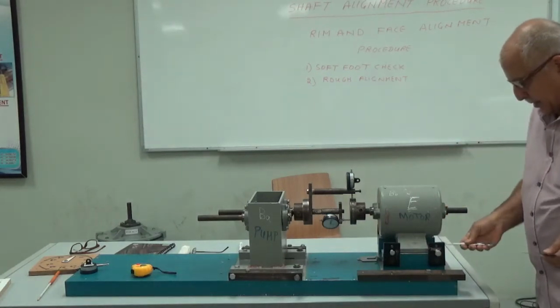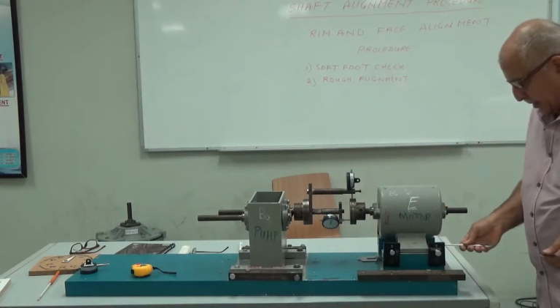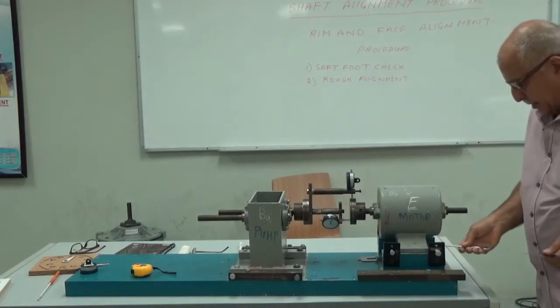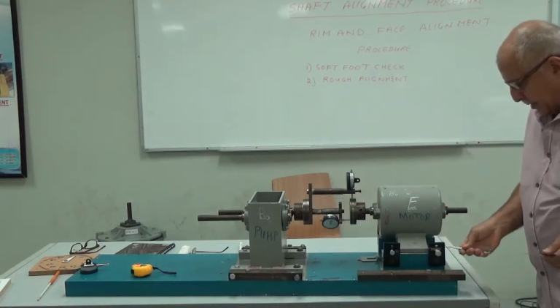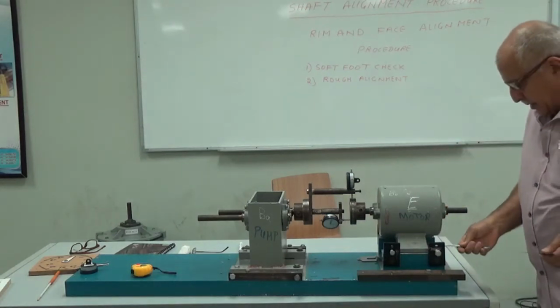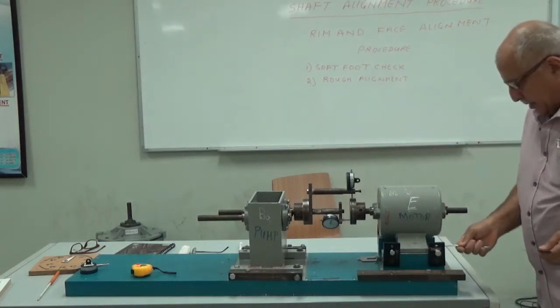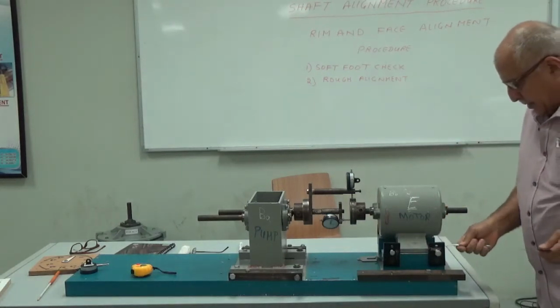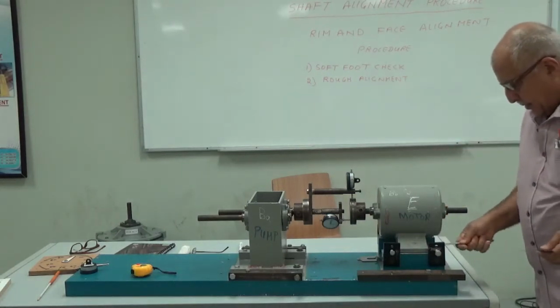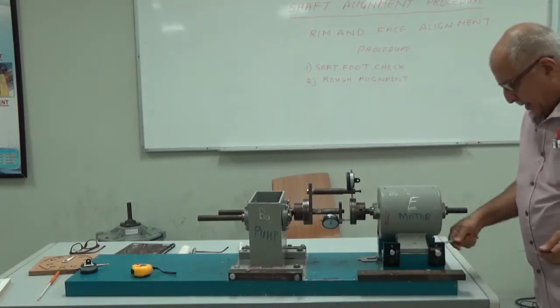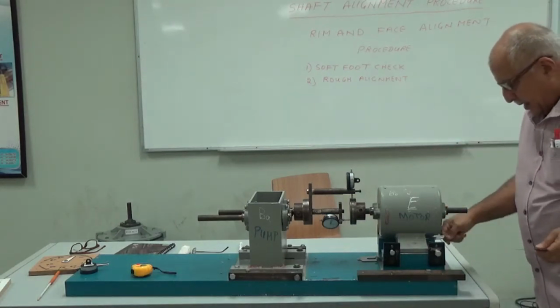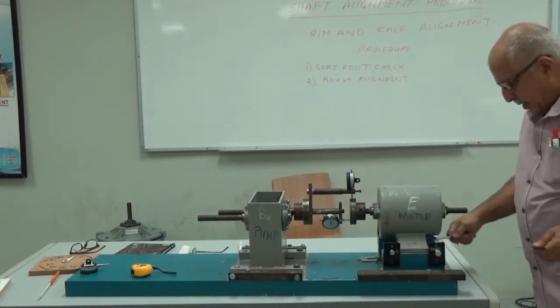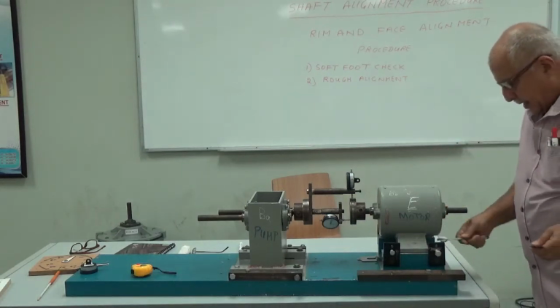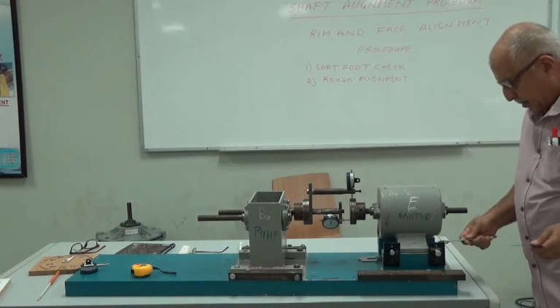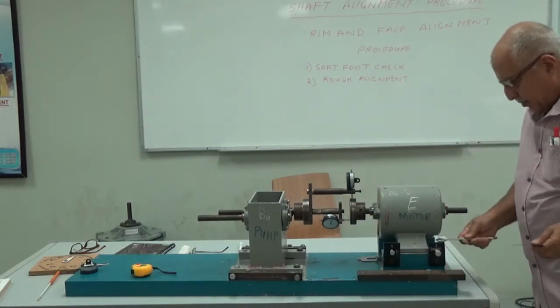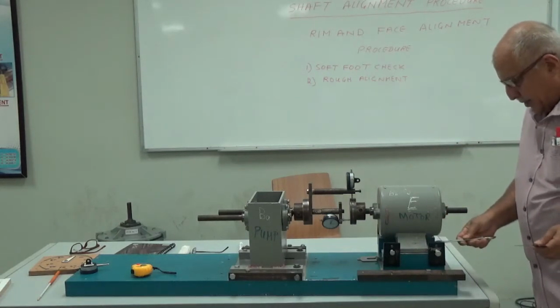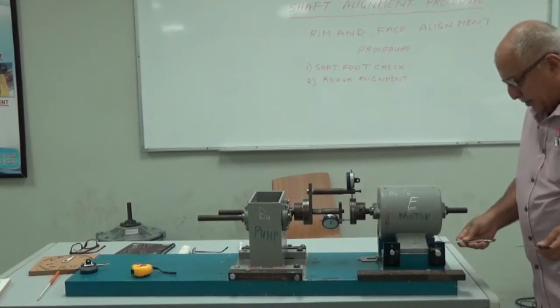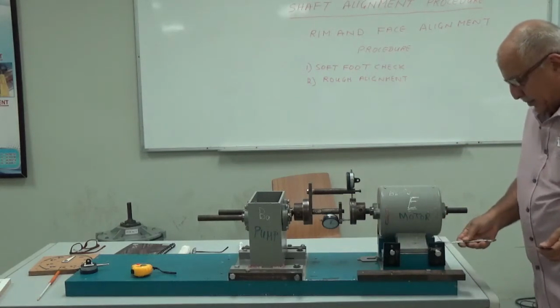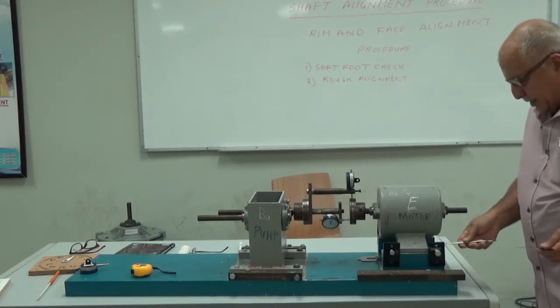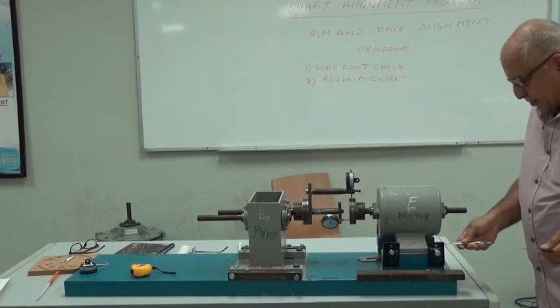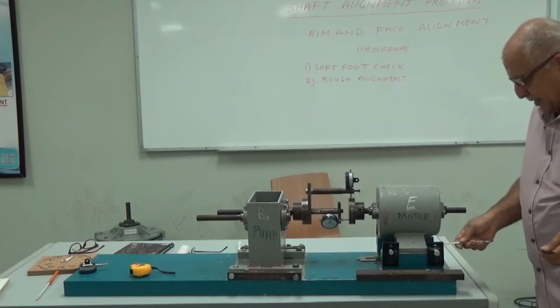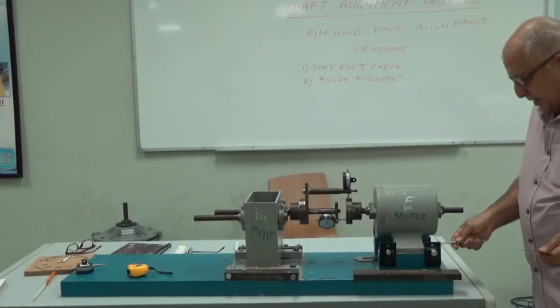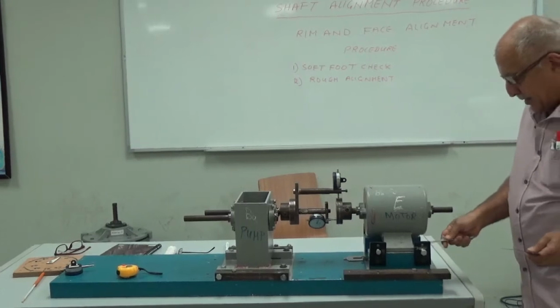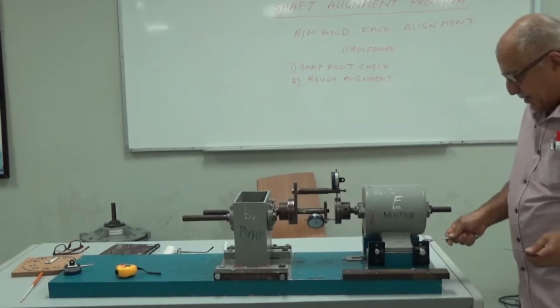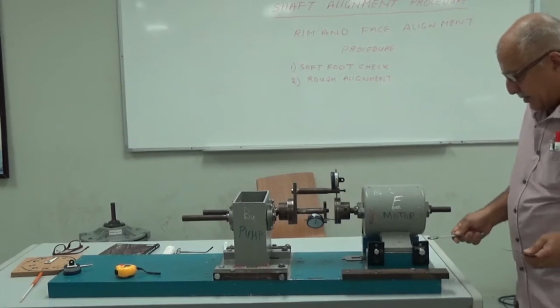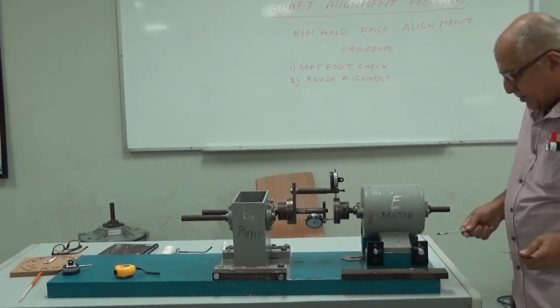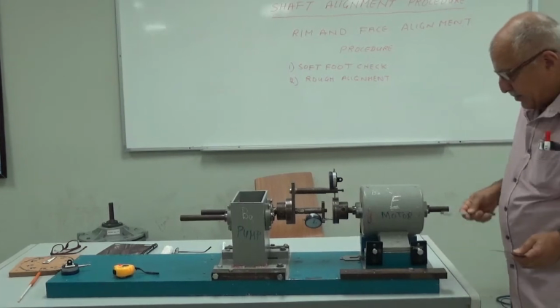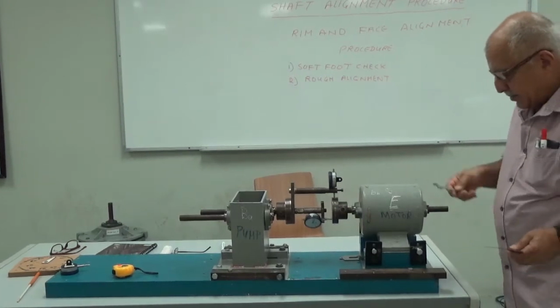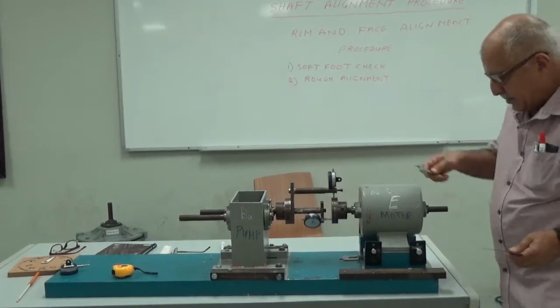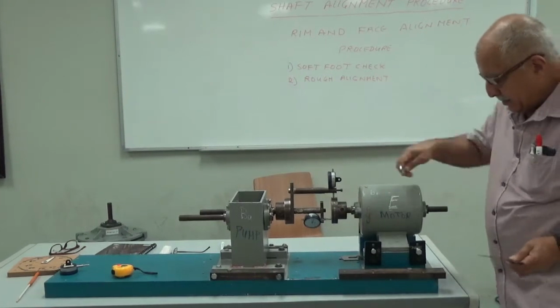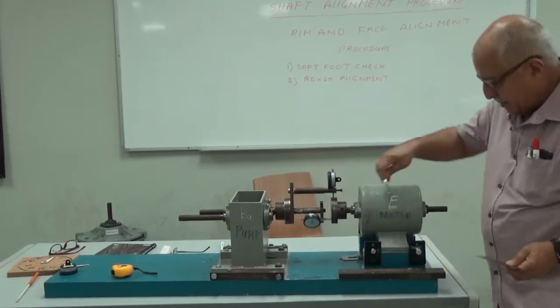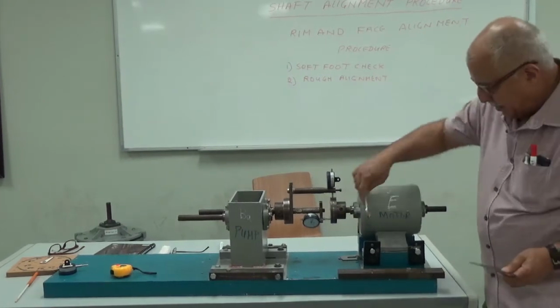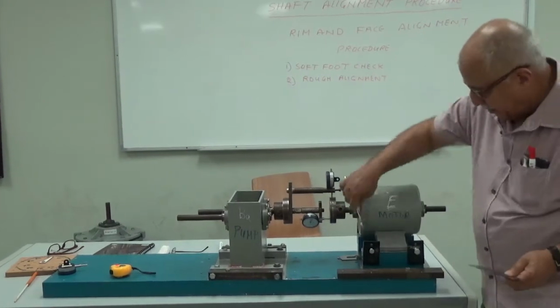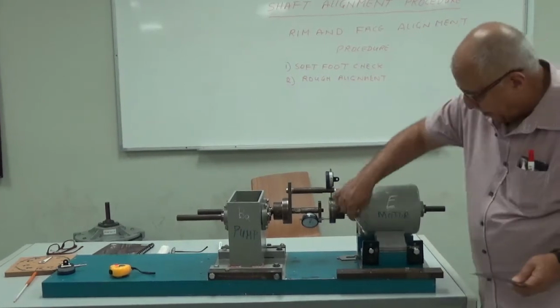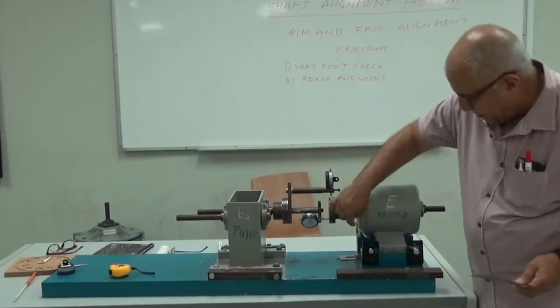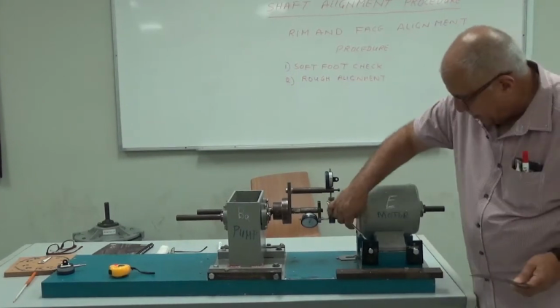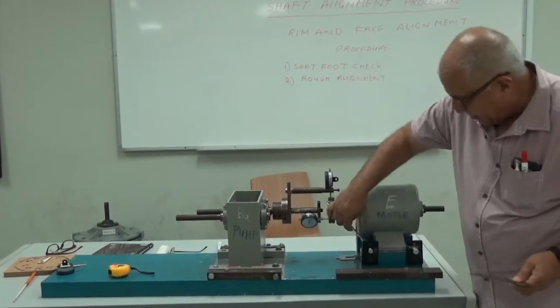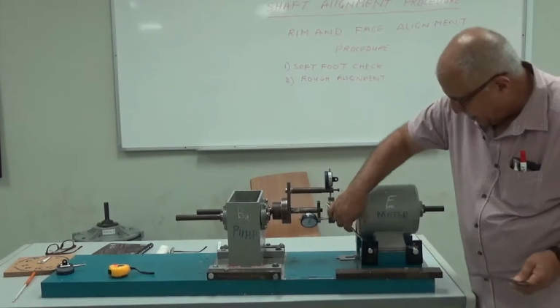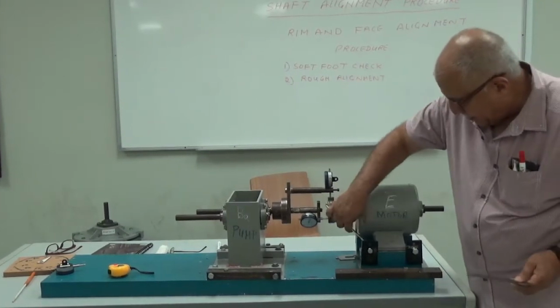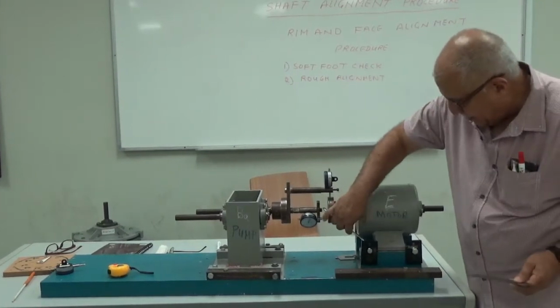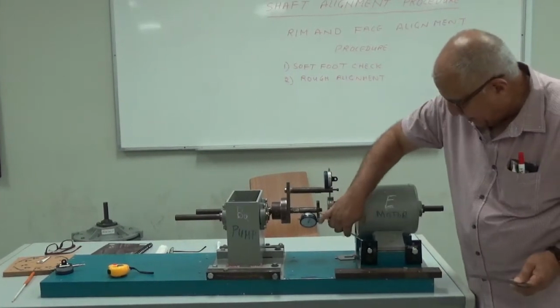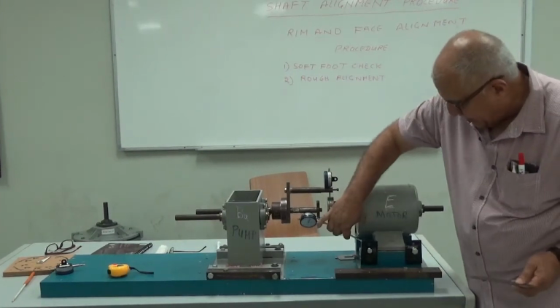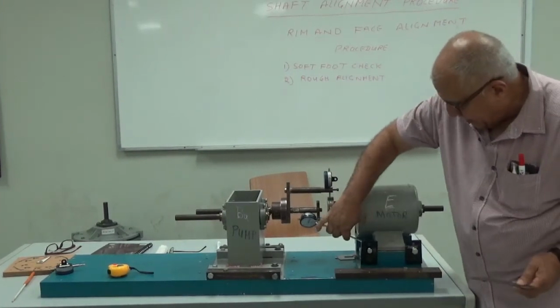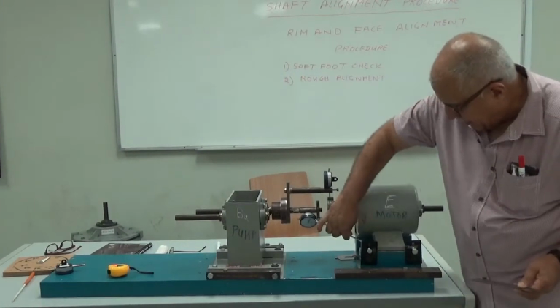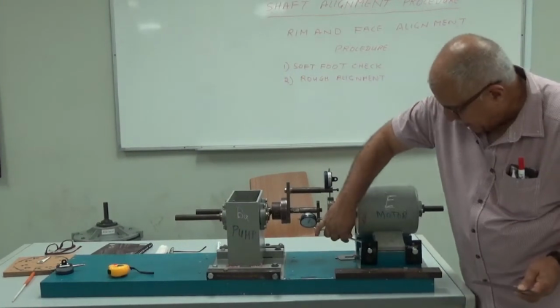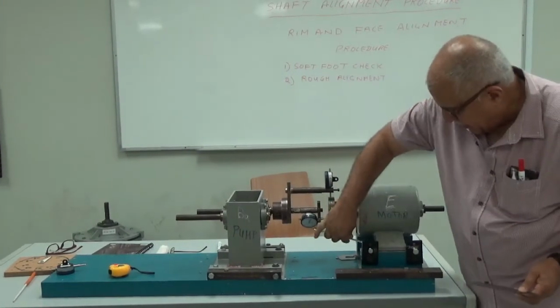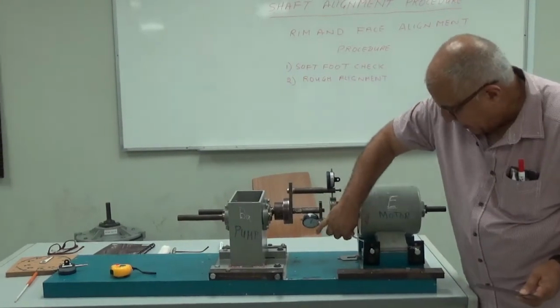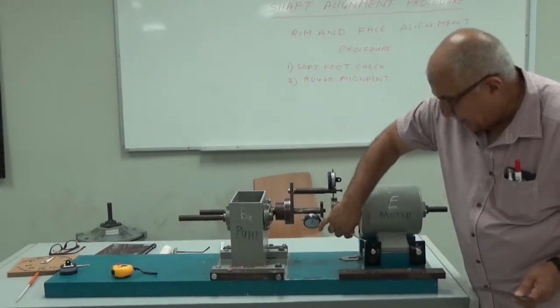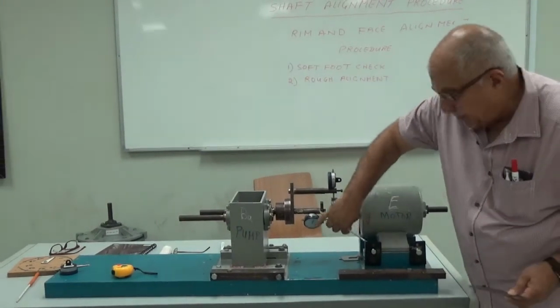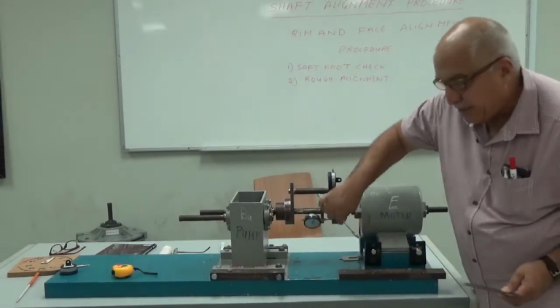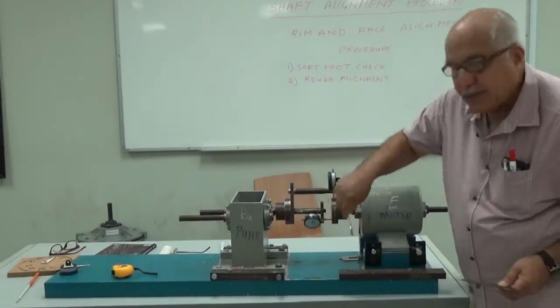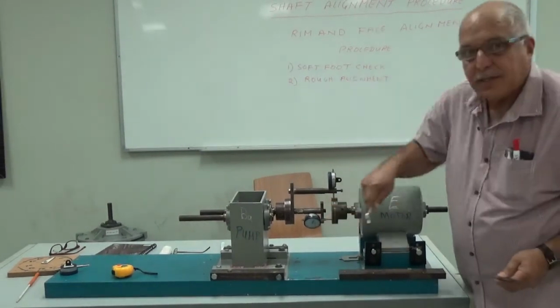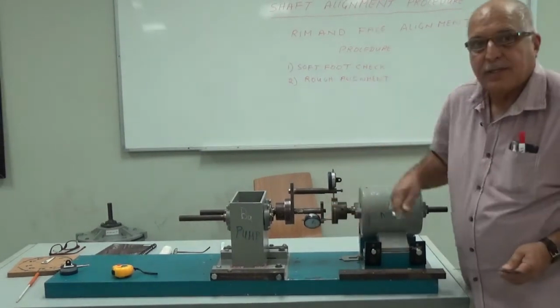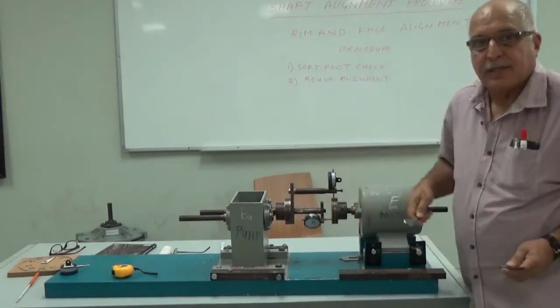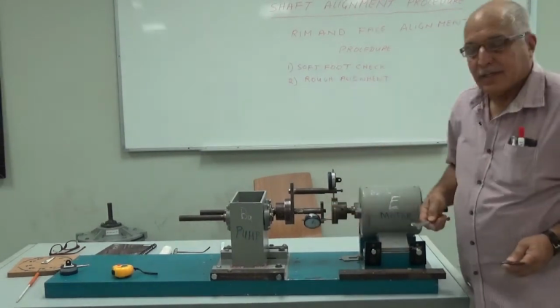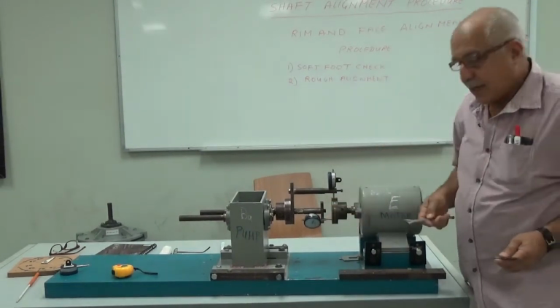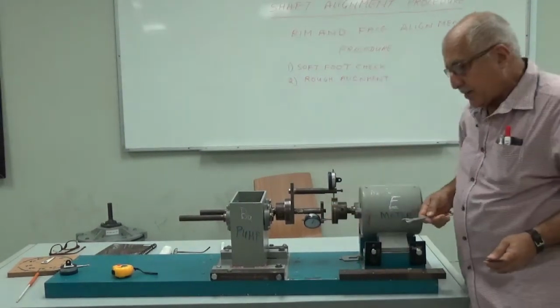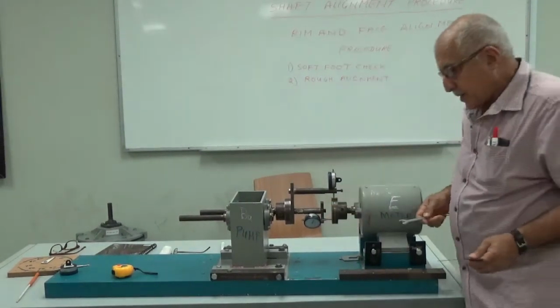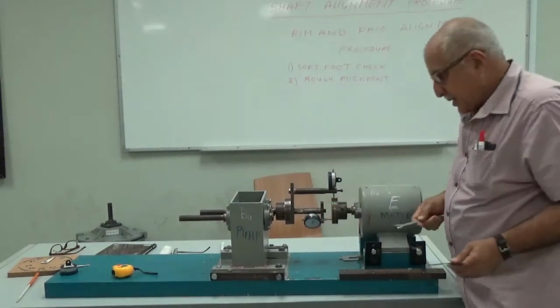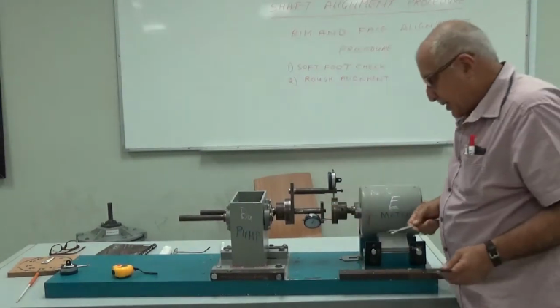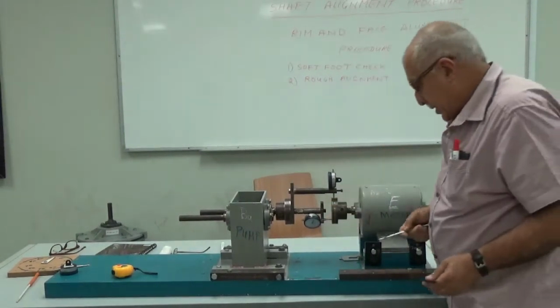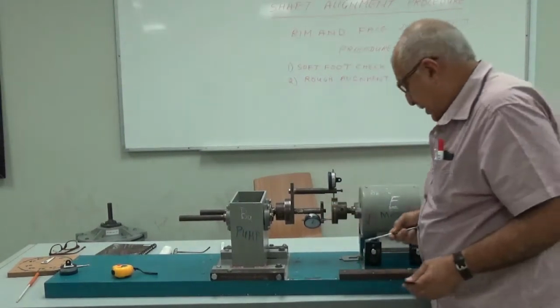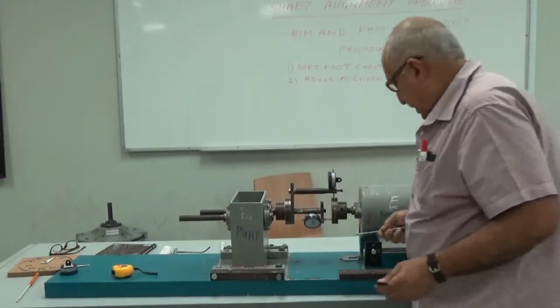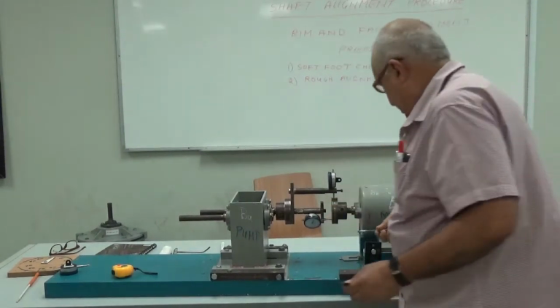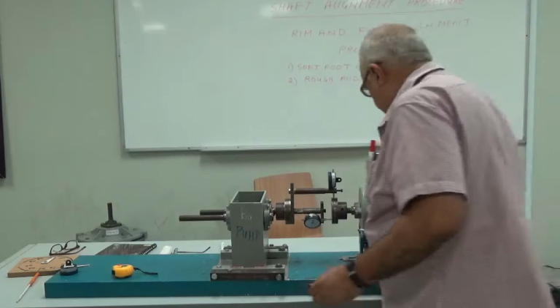I am going to explain to you about the different steps in alignment.